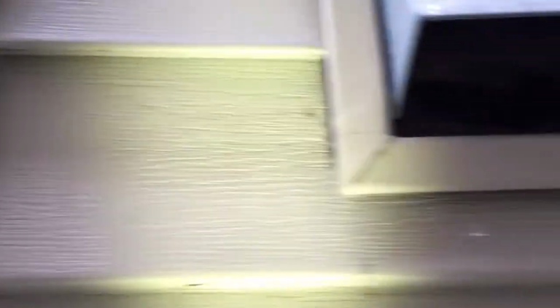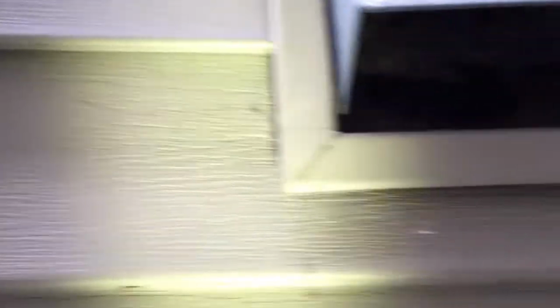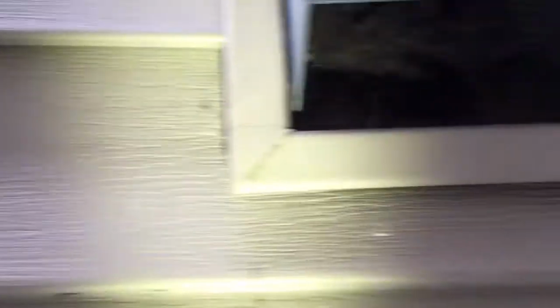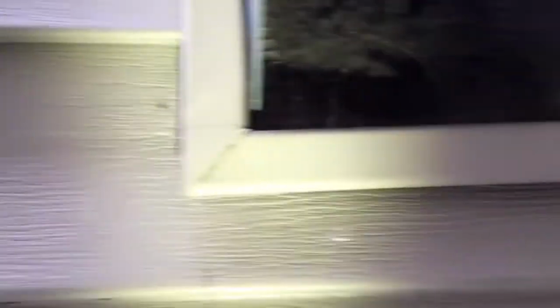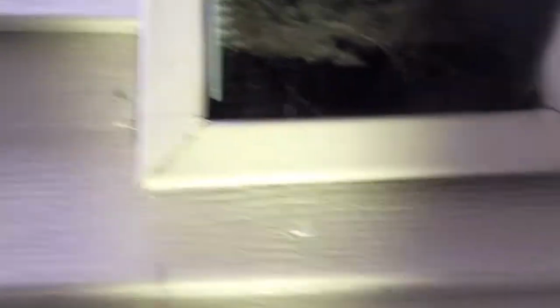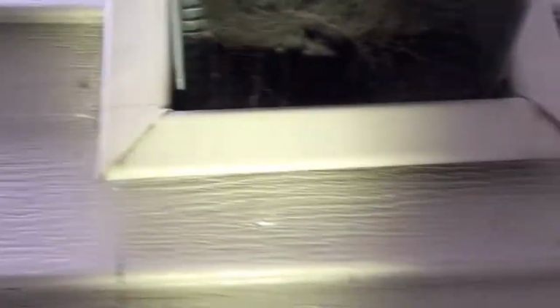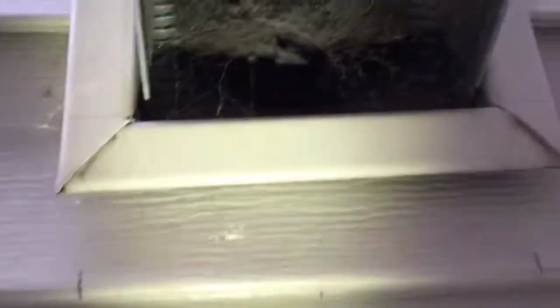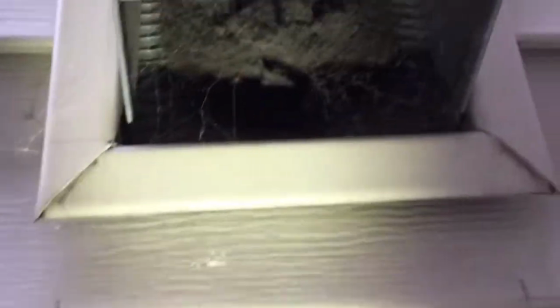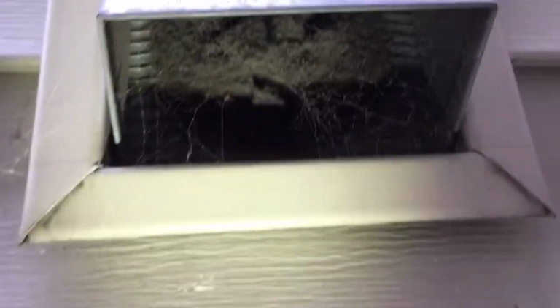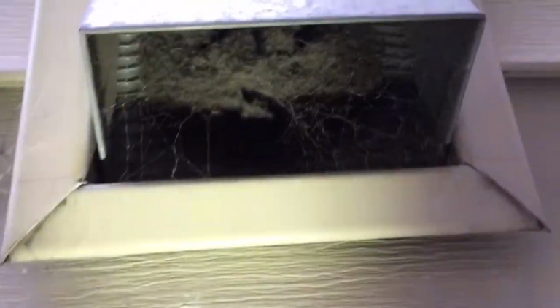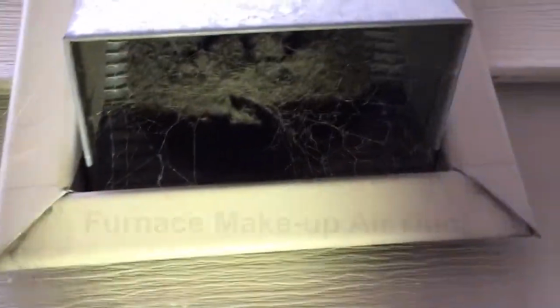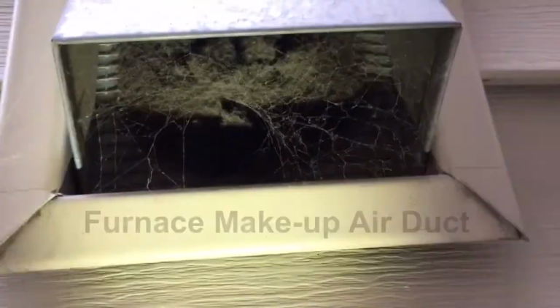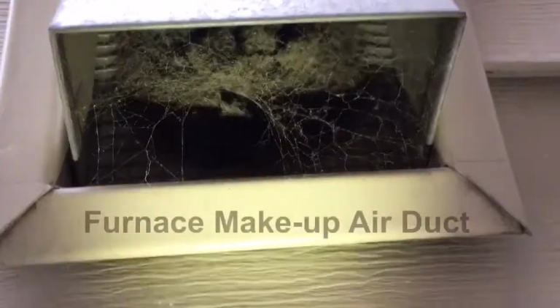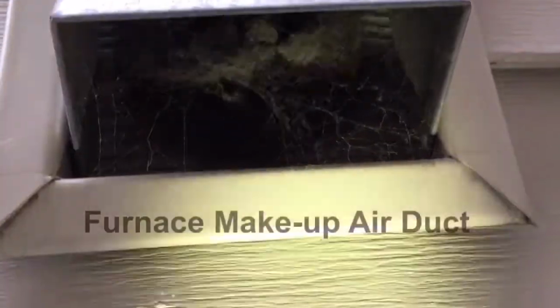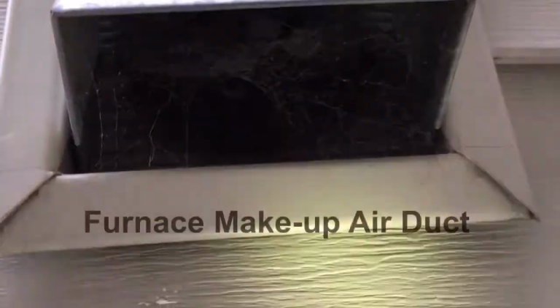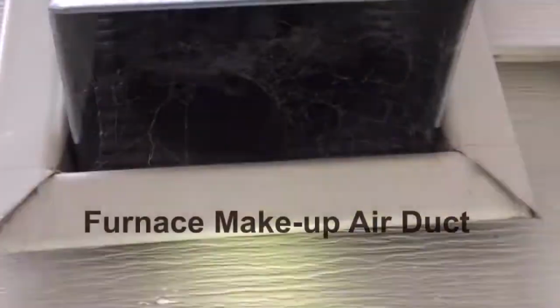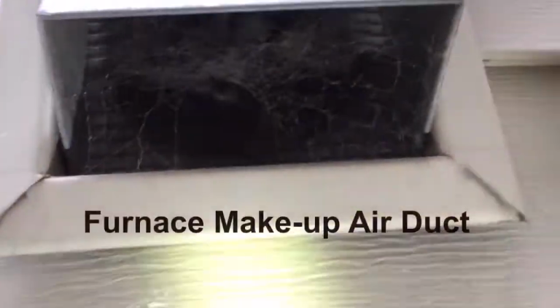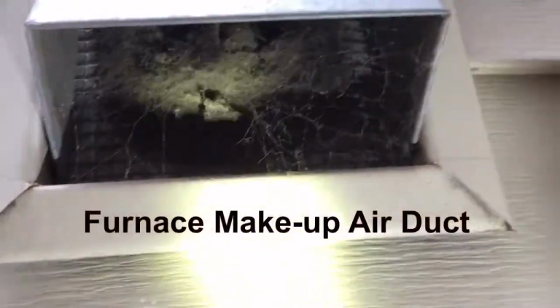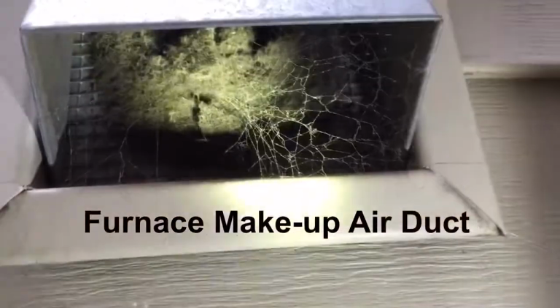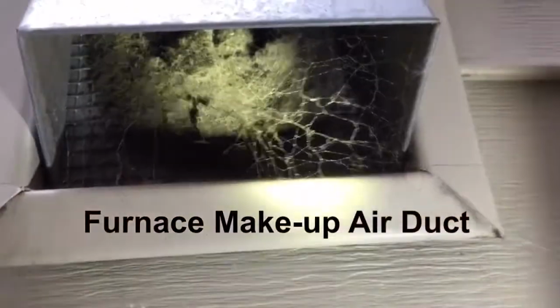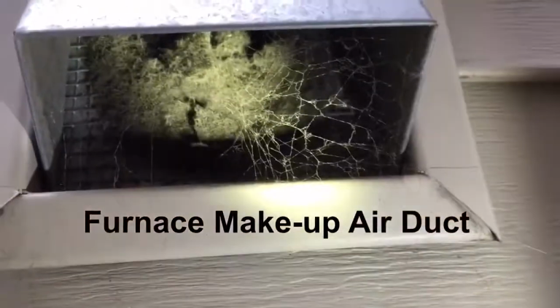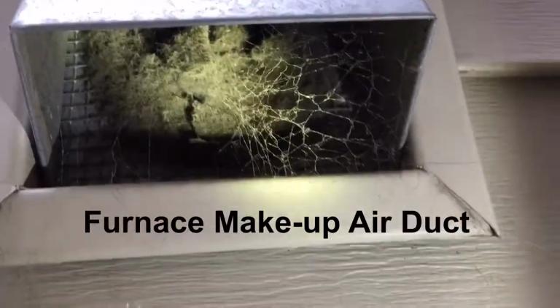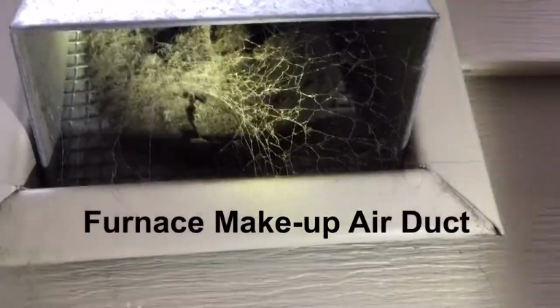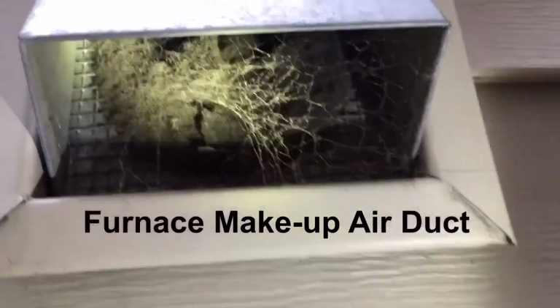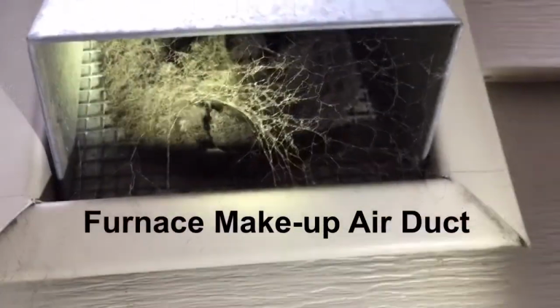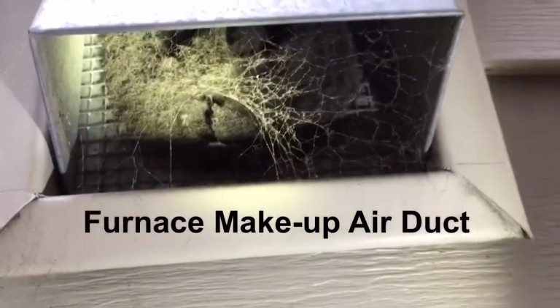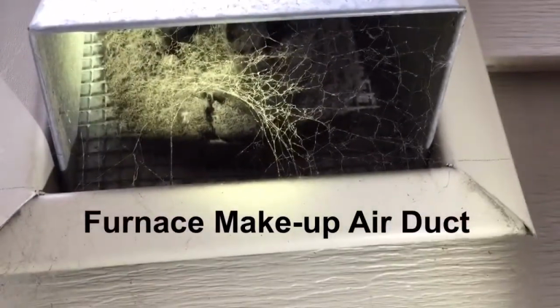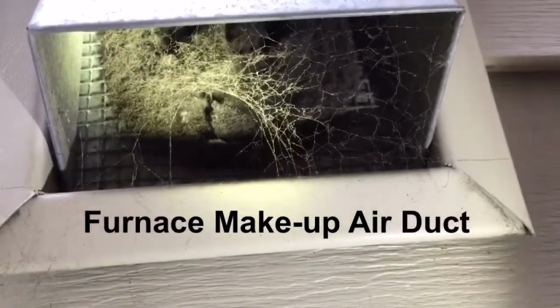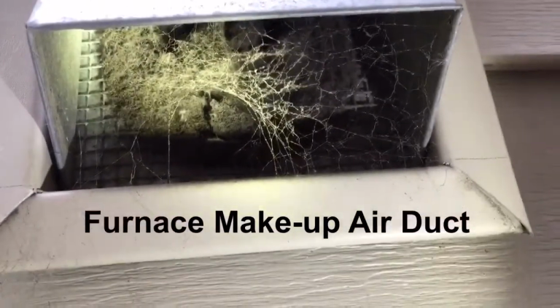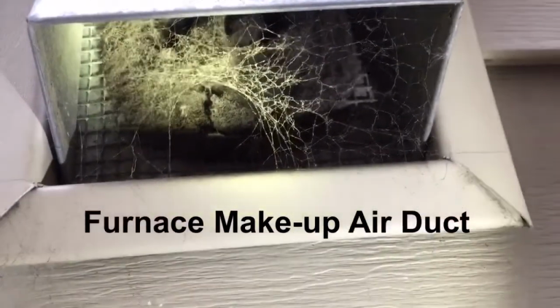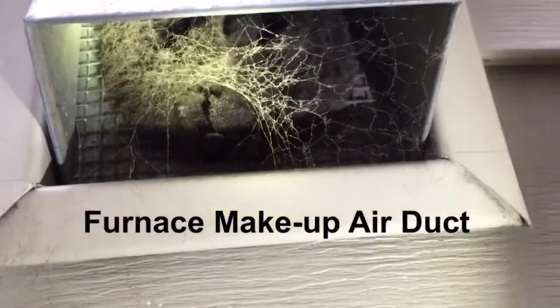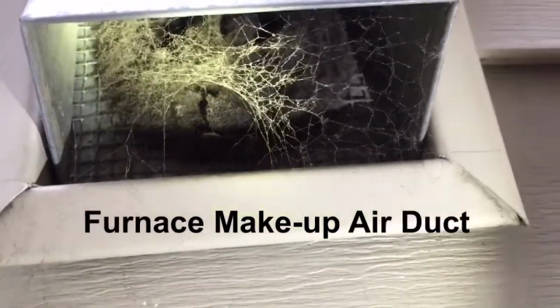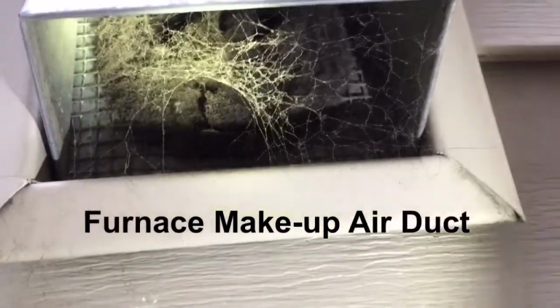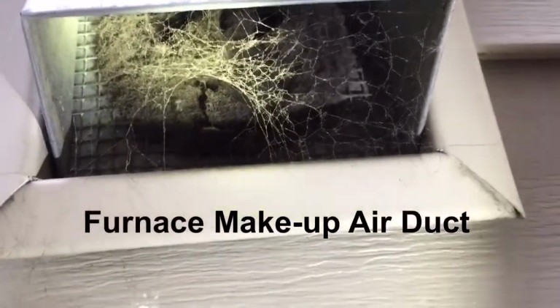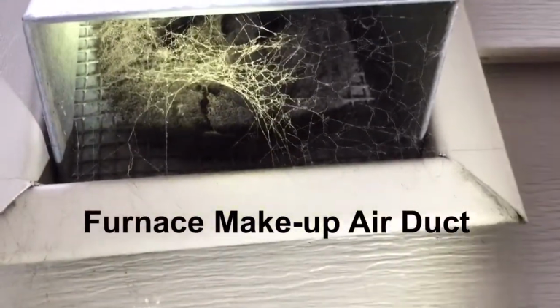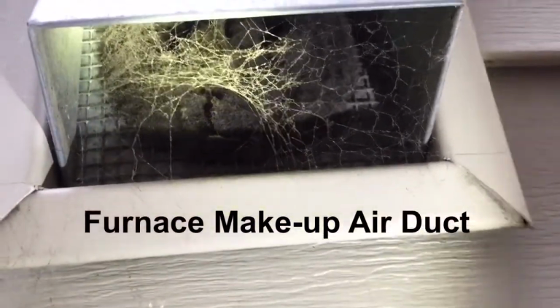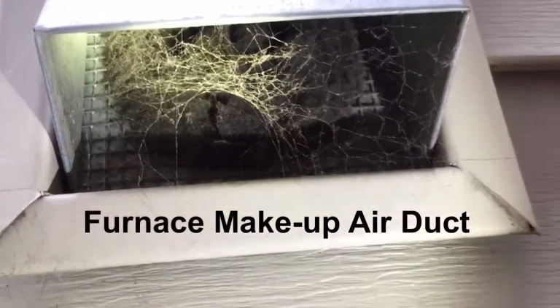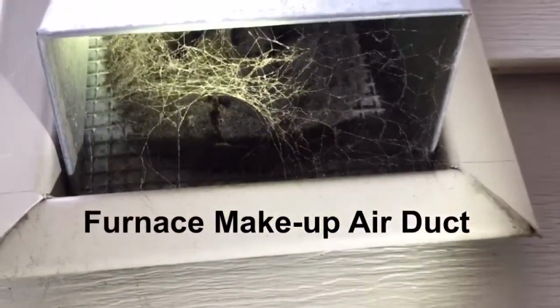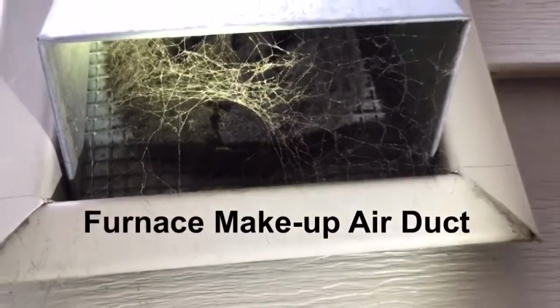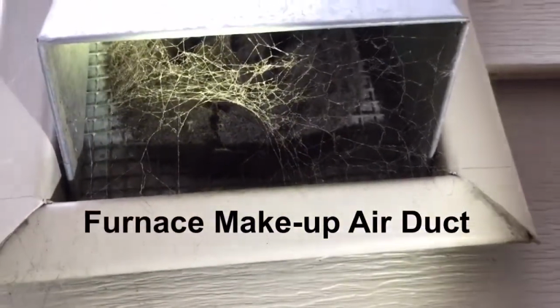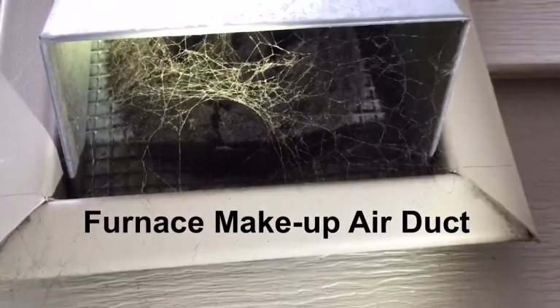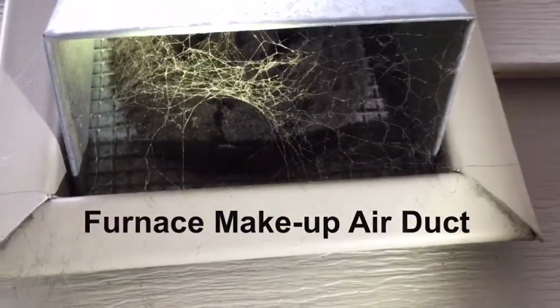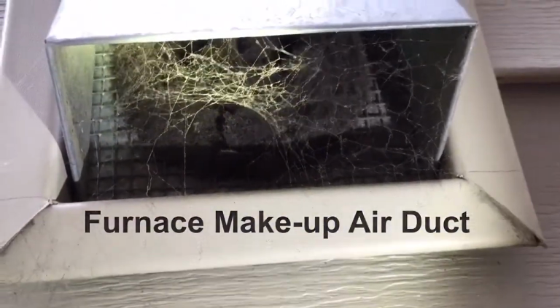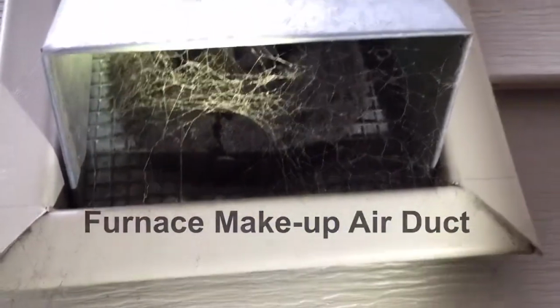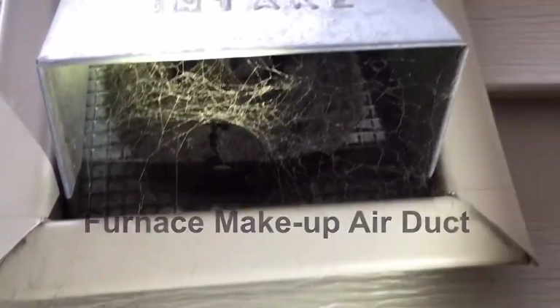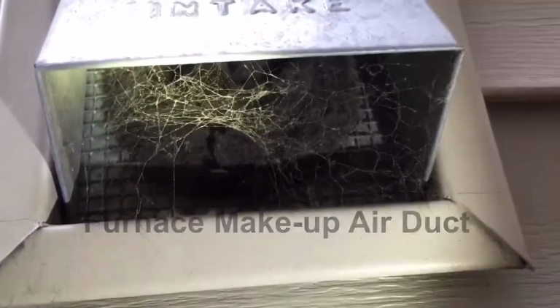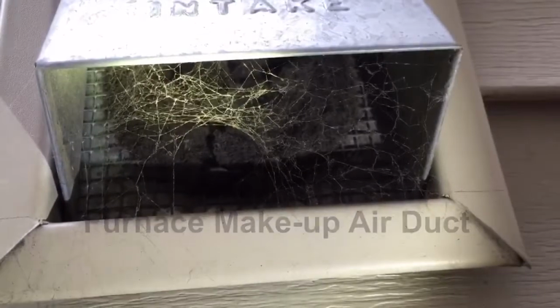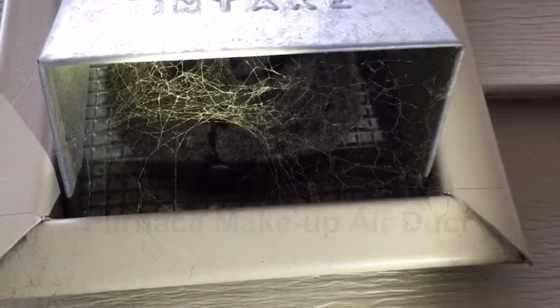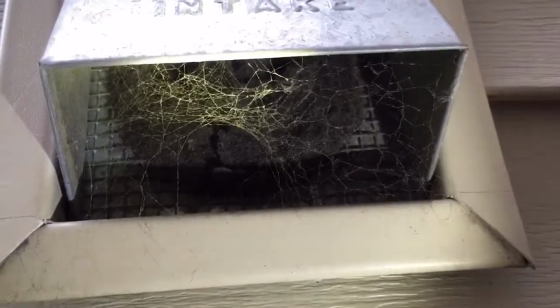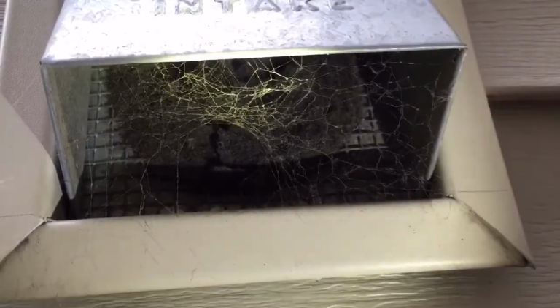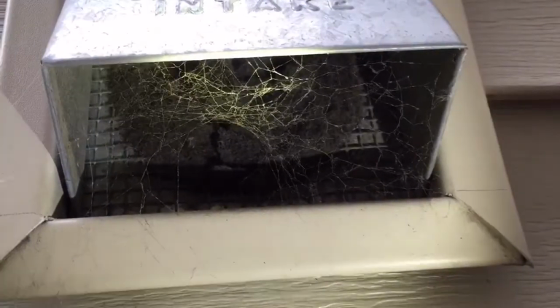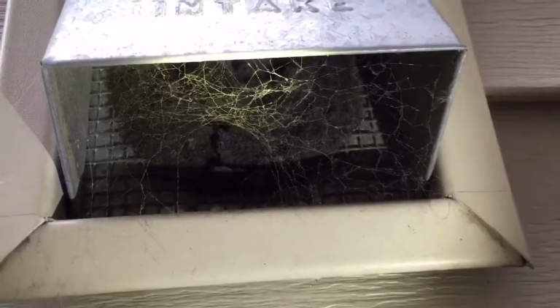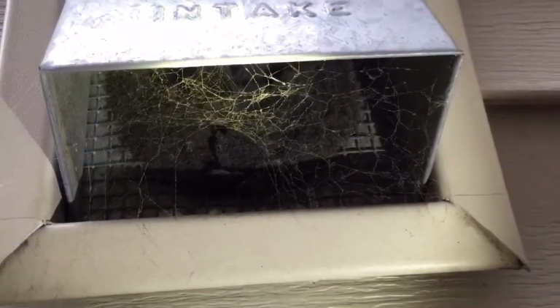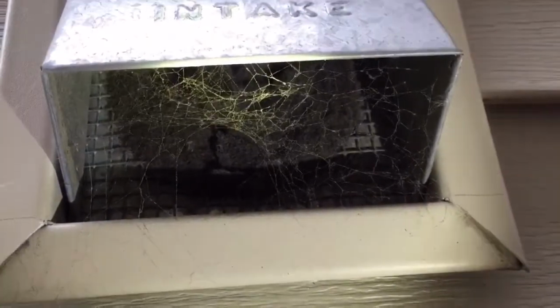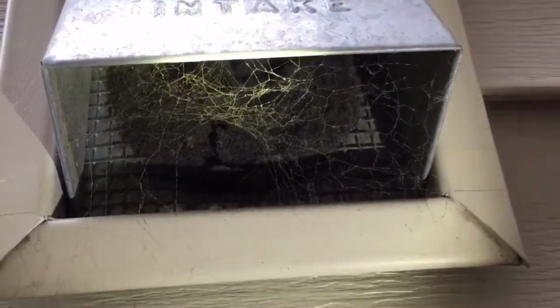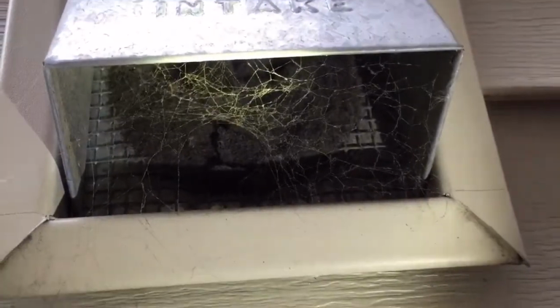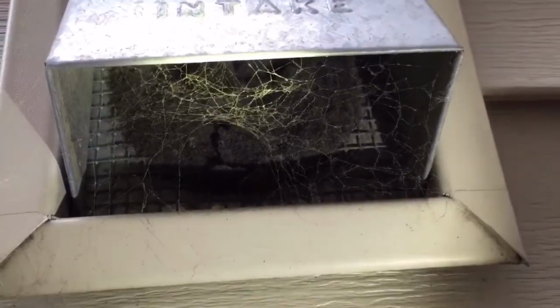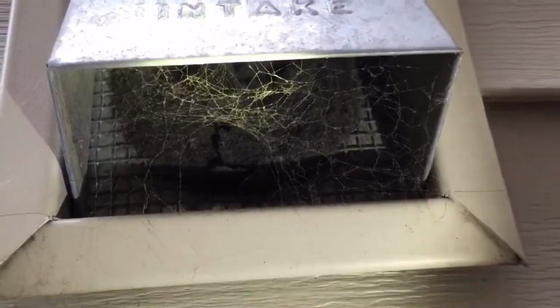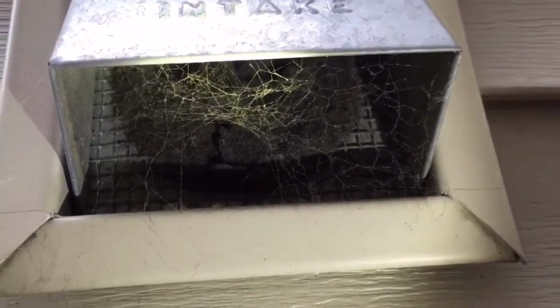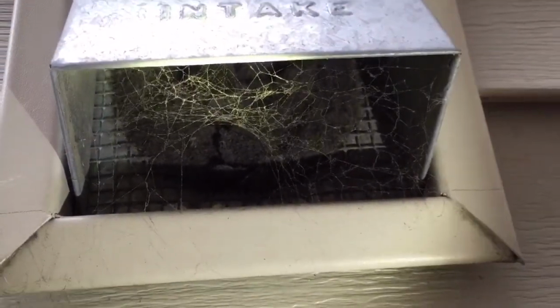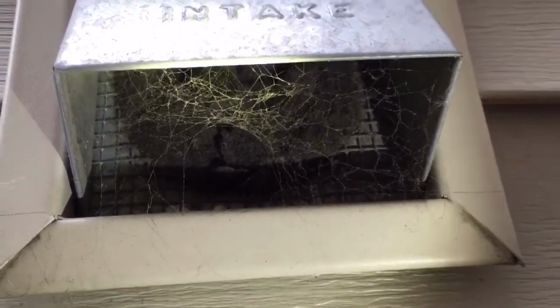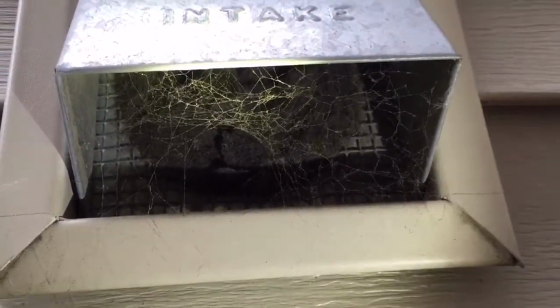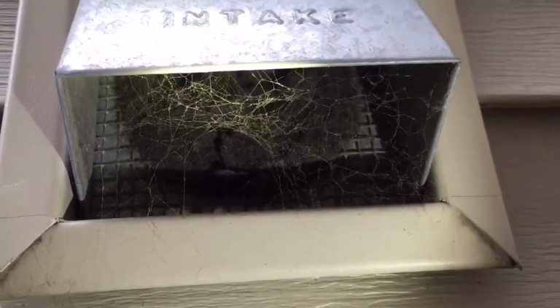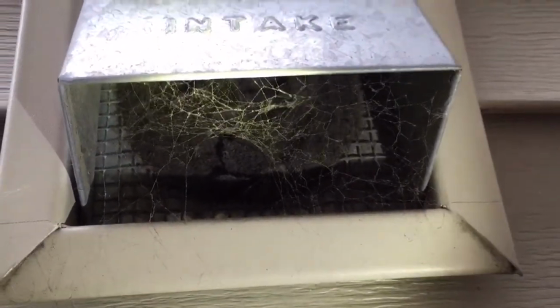This duct here — same thing — it's totally clogged. So this is bringing no oxygen inside the home.